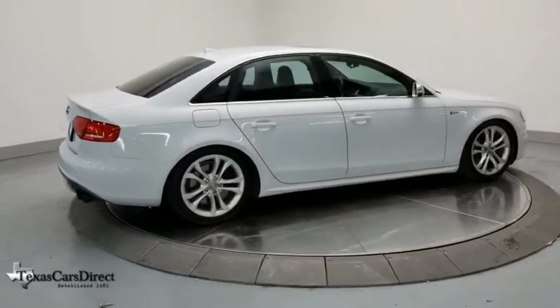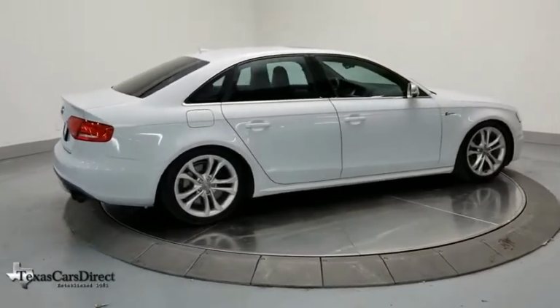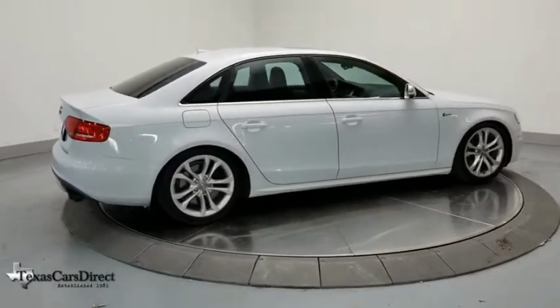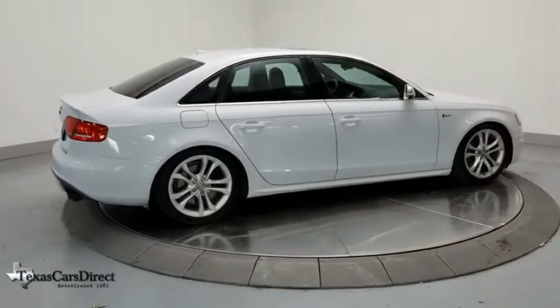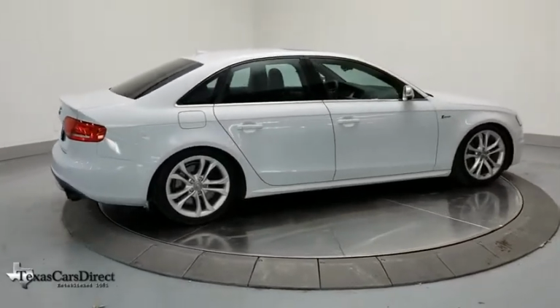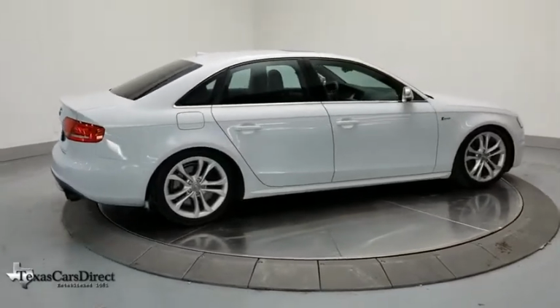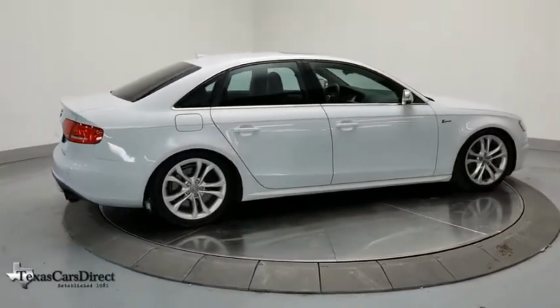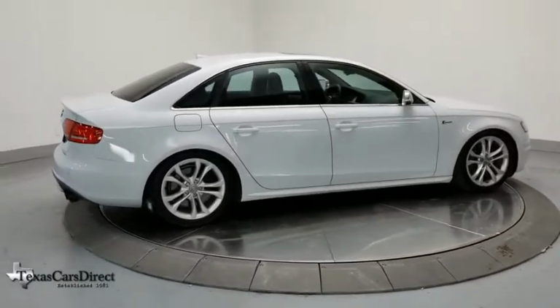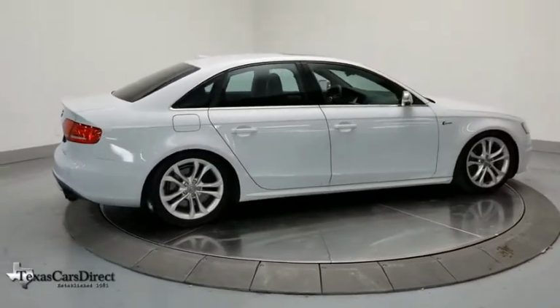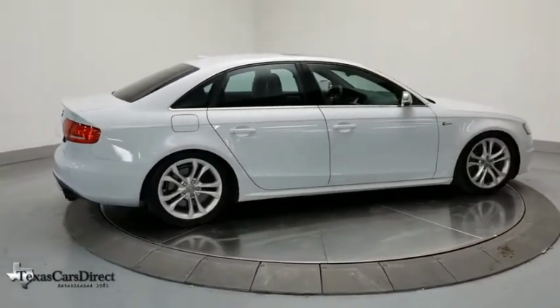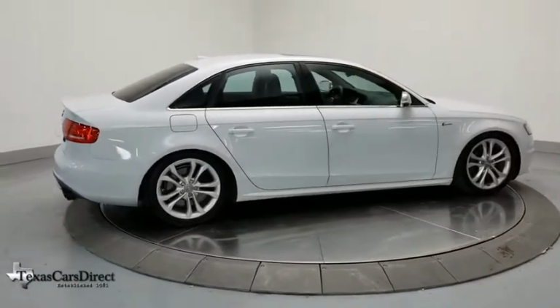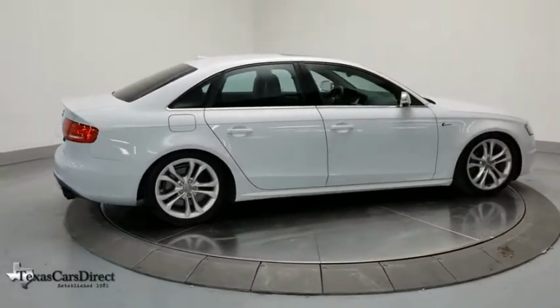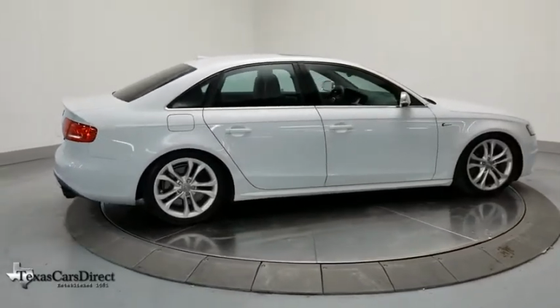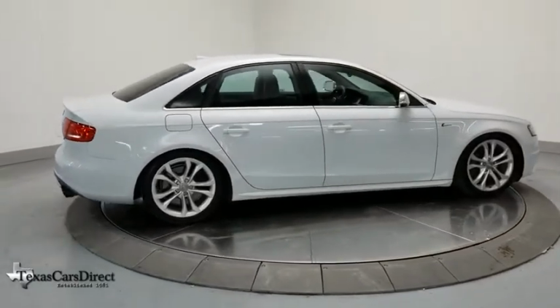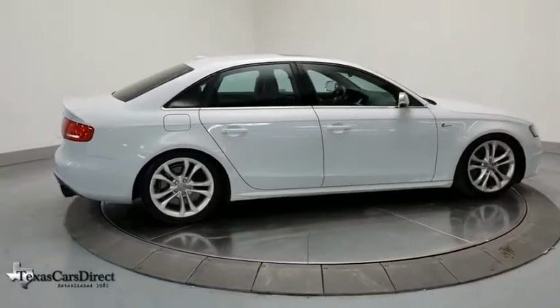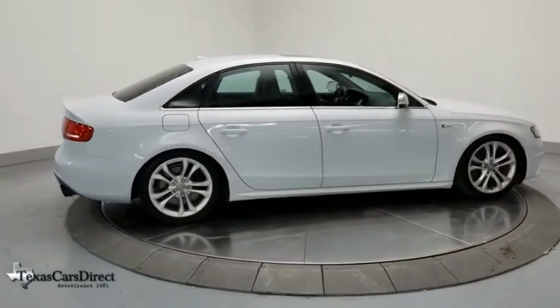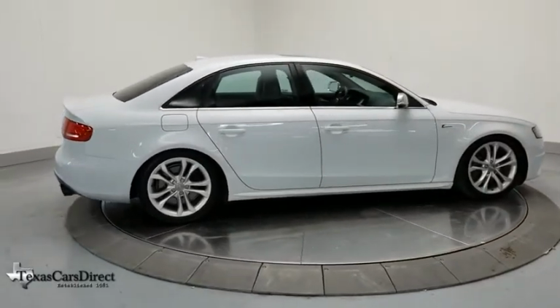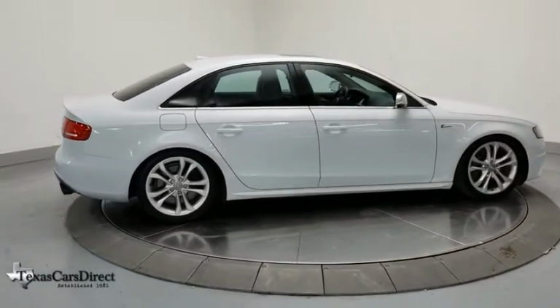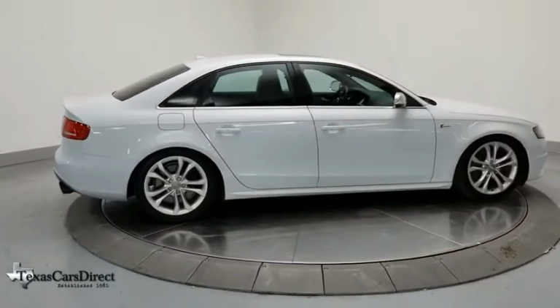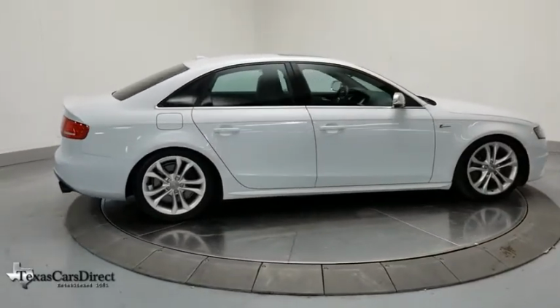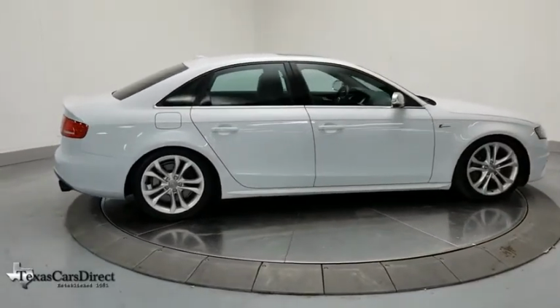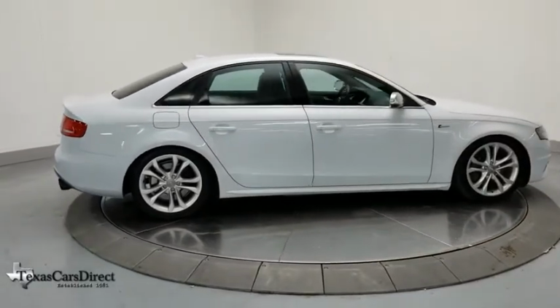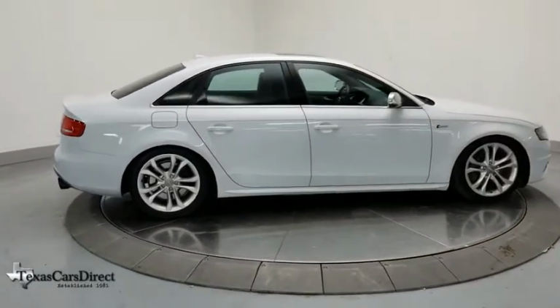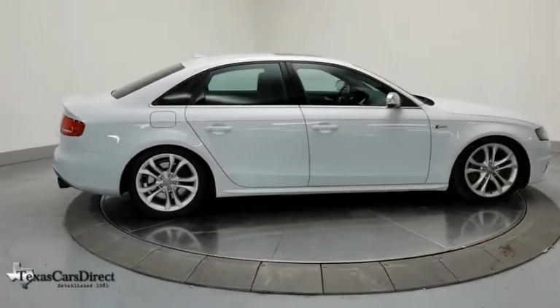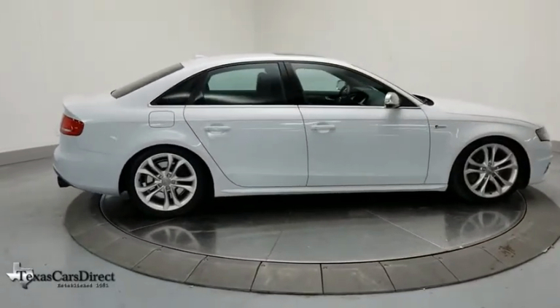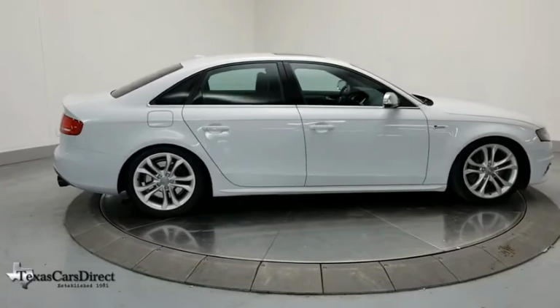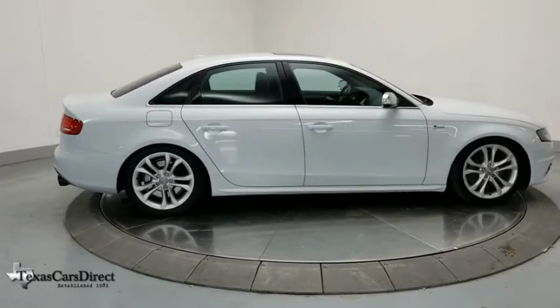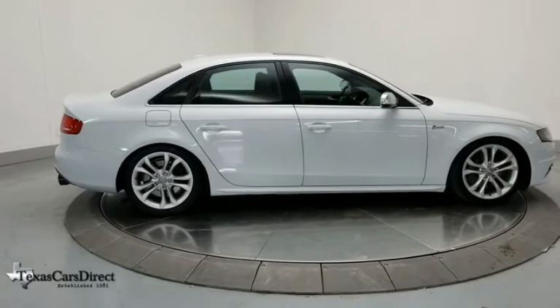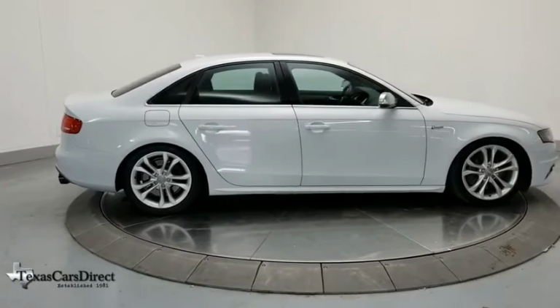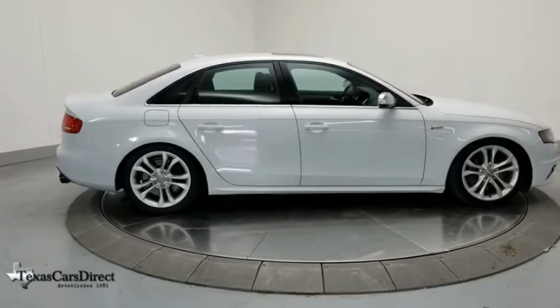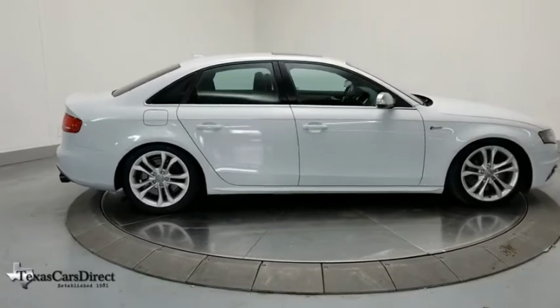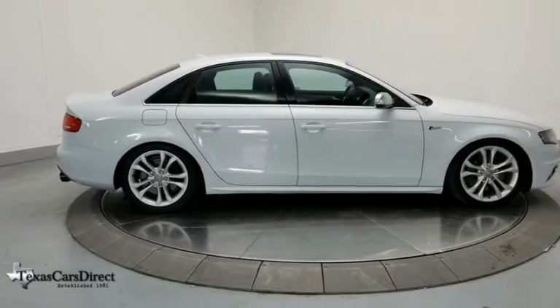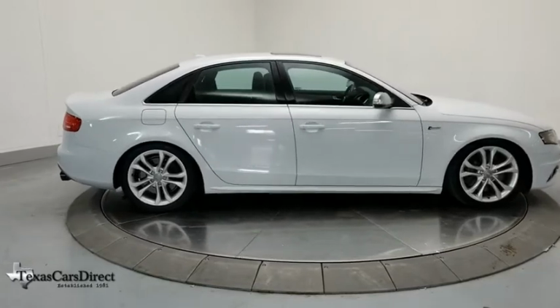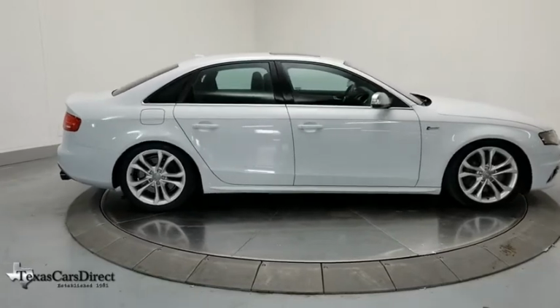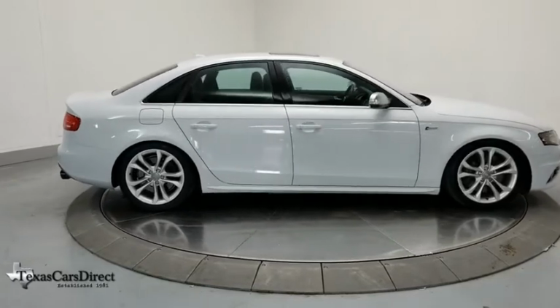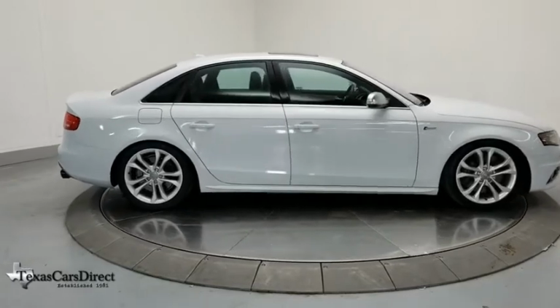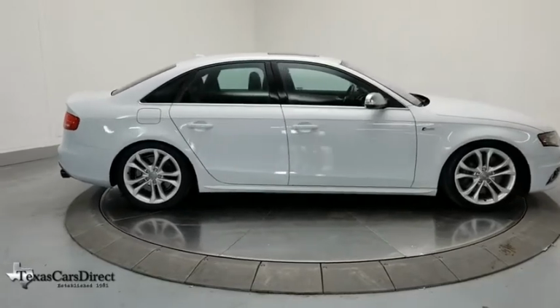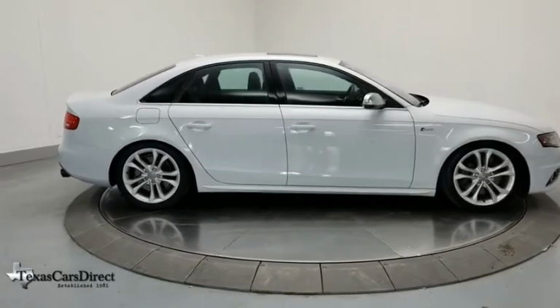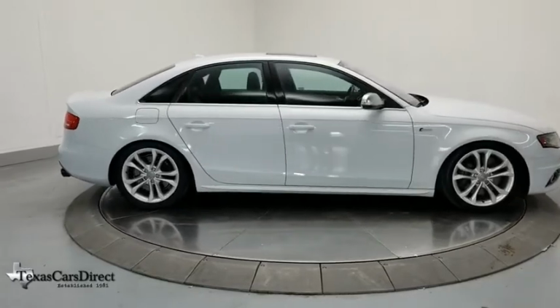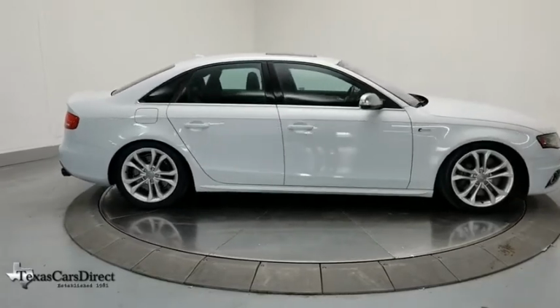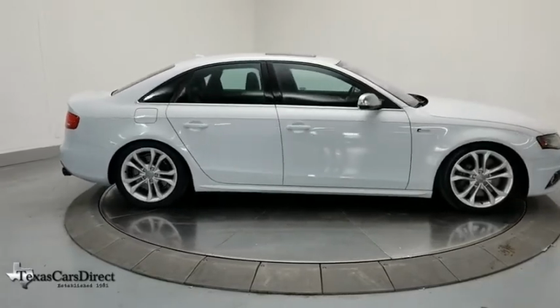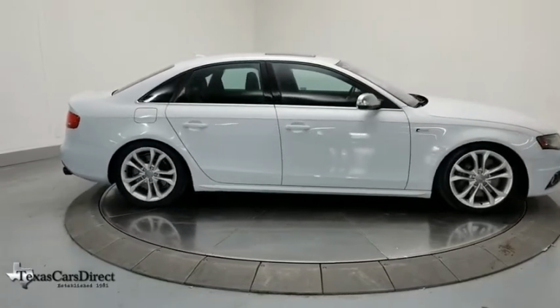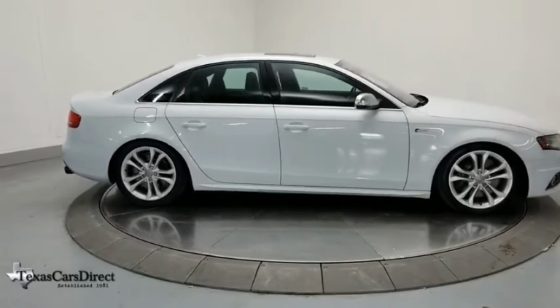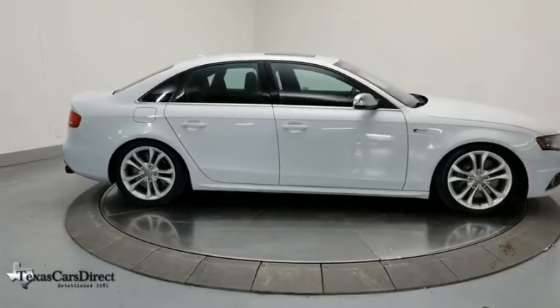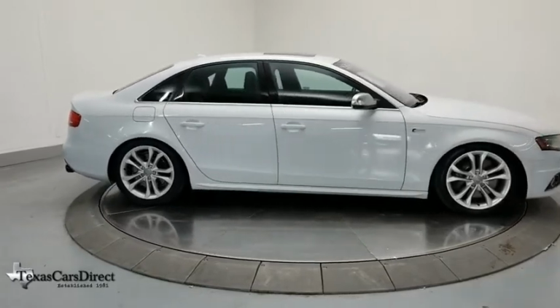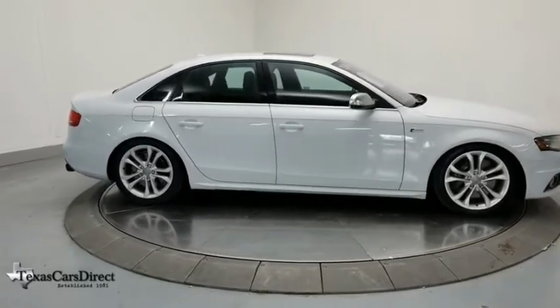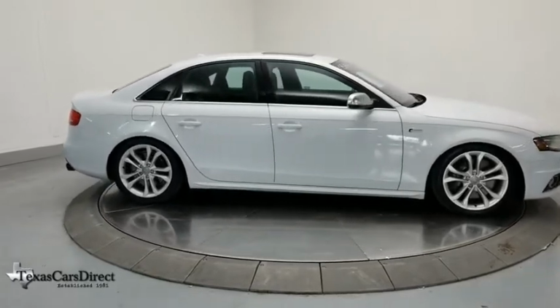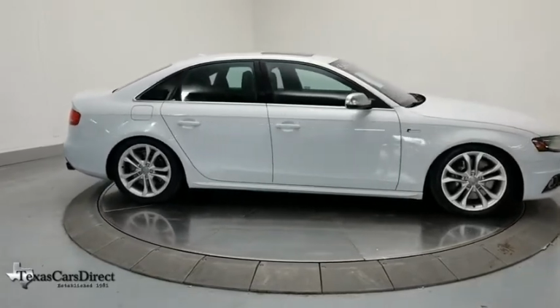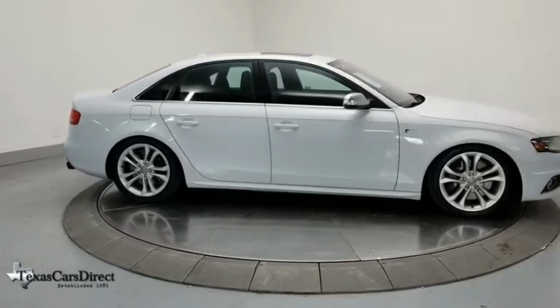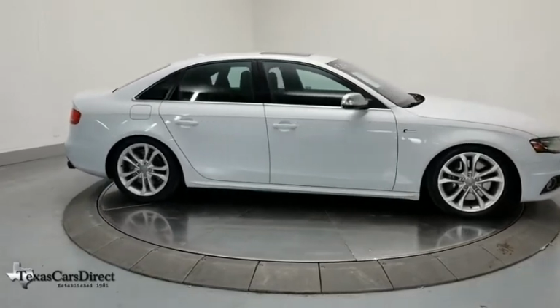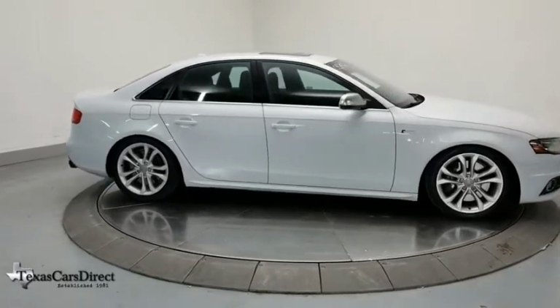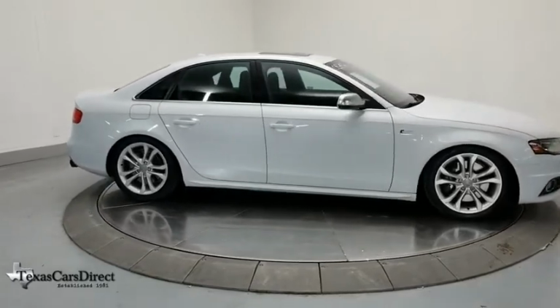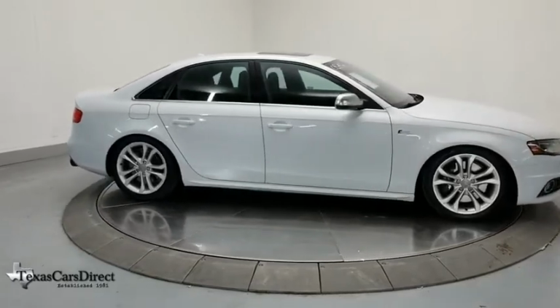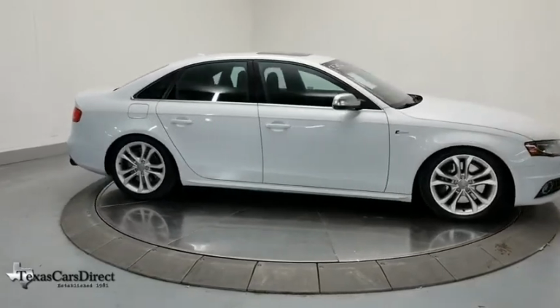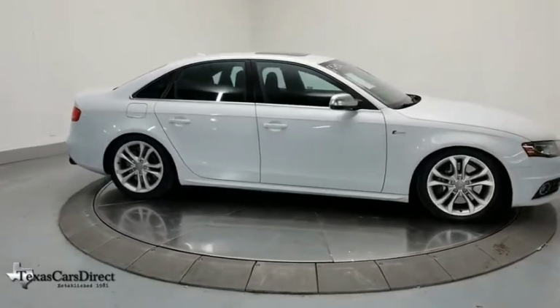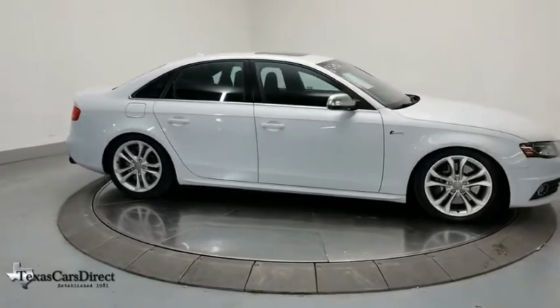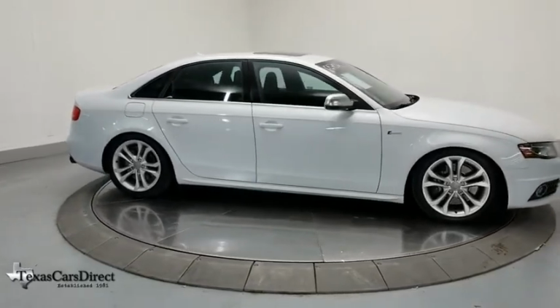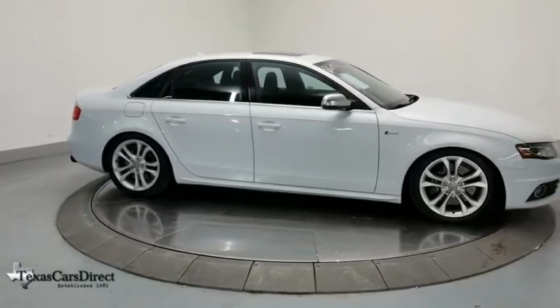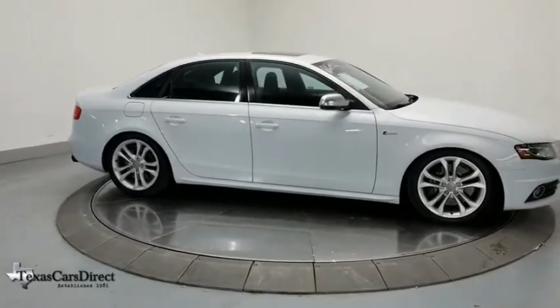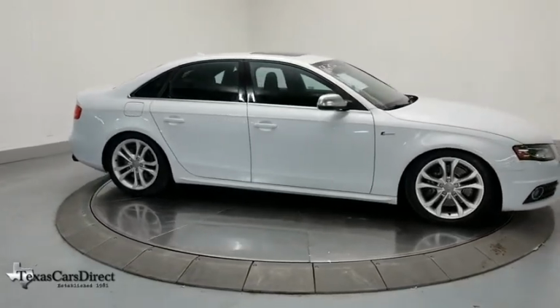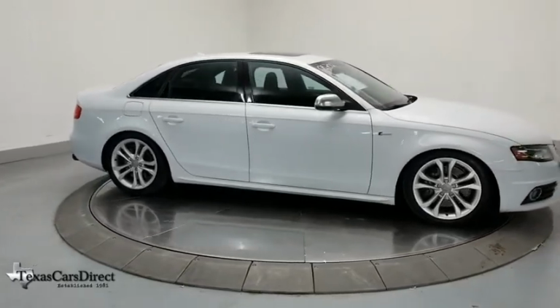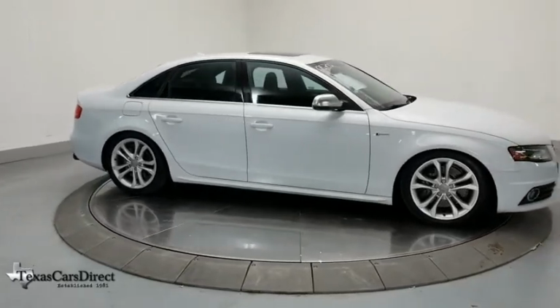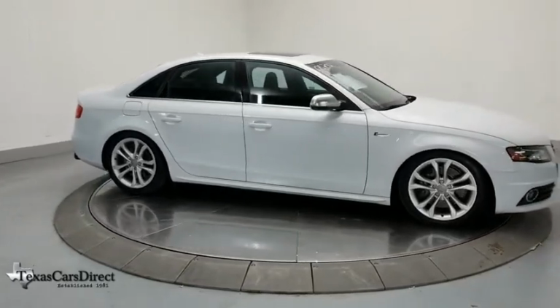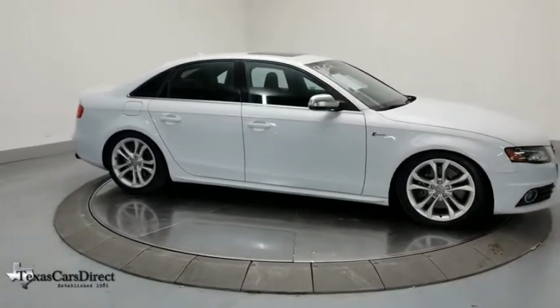Heated front seats, CD player, security system, panic alarm, remote keyless entry, overhead console.